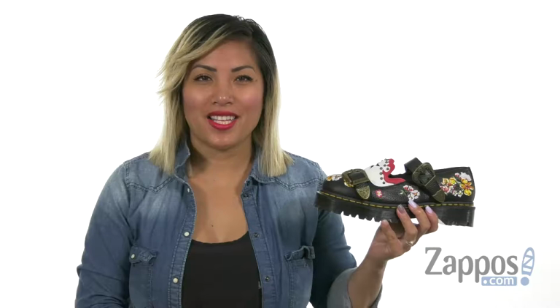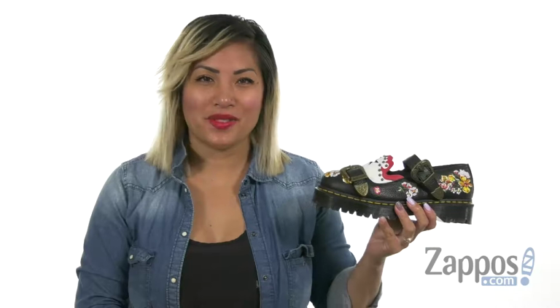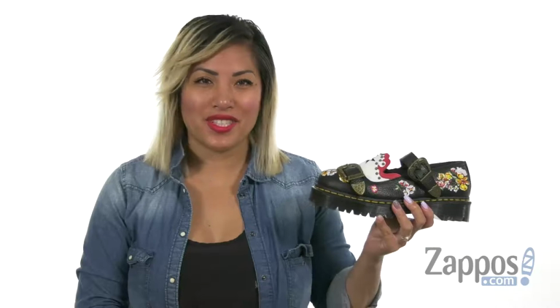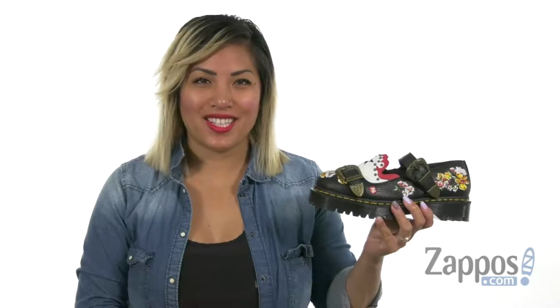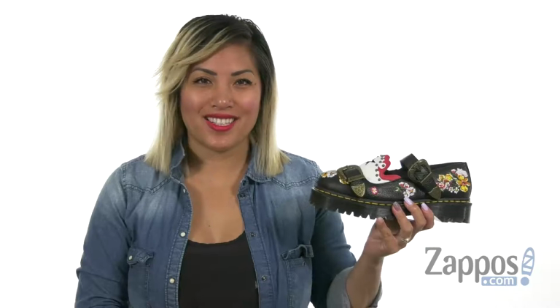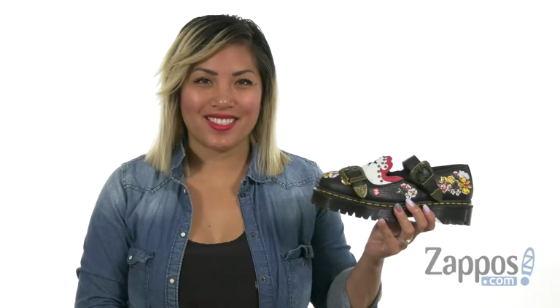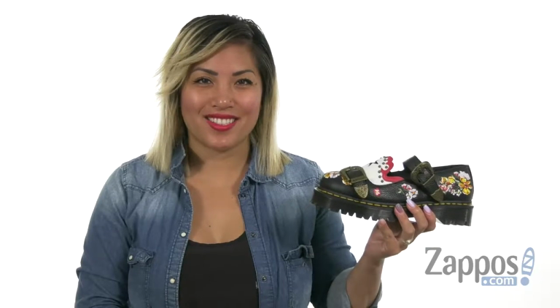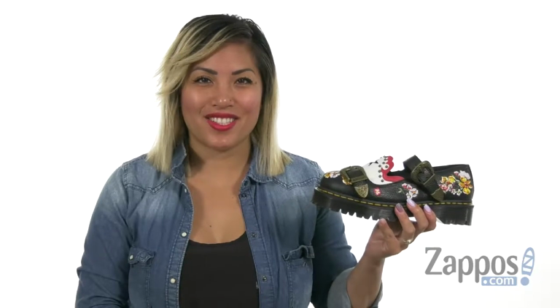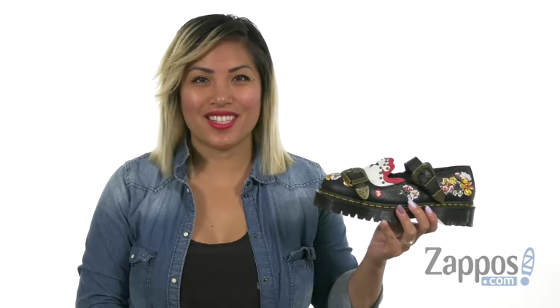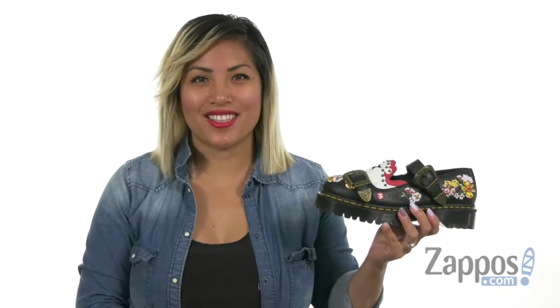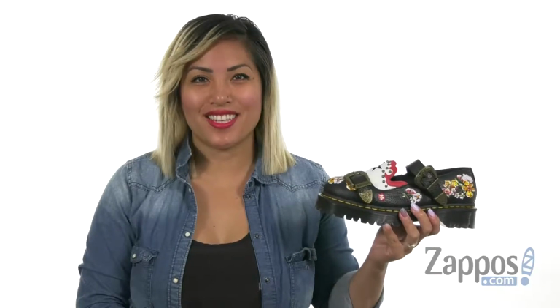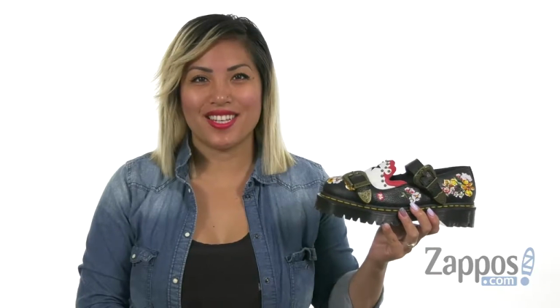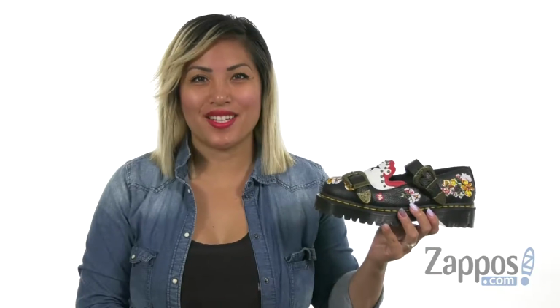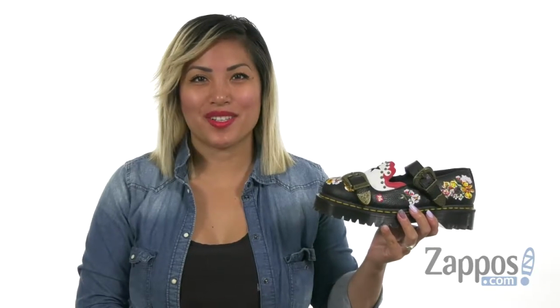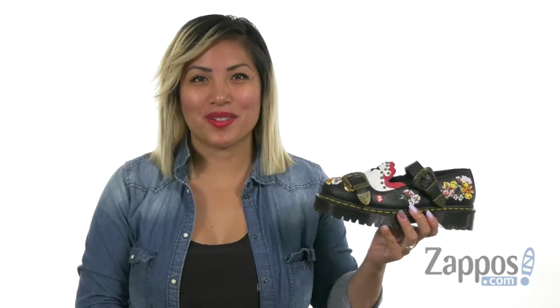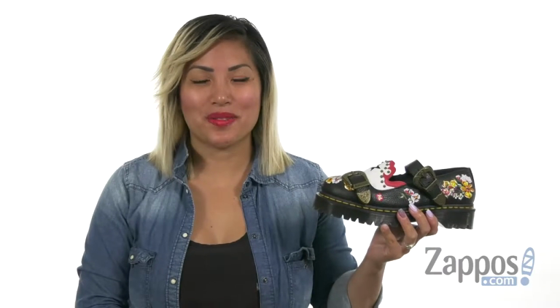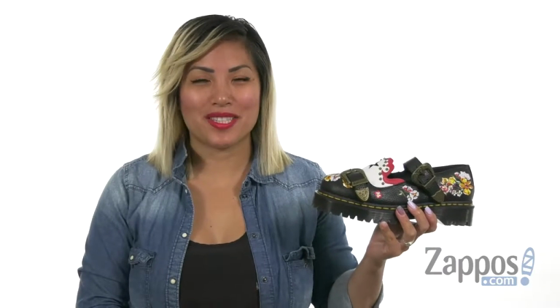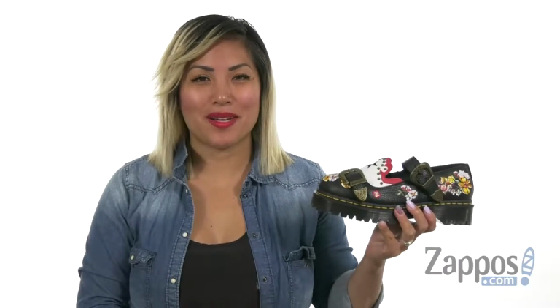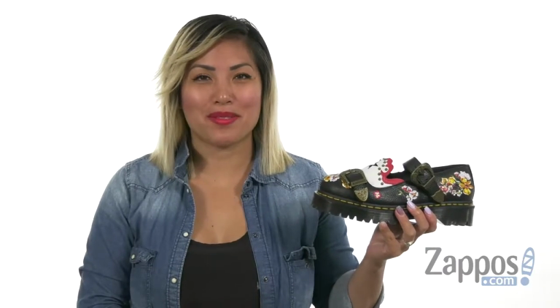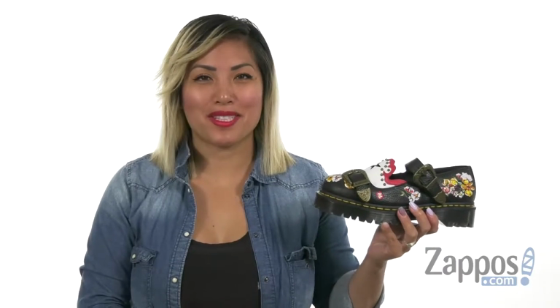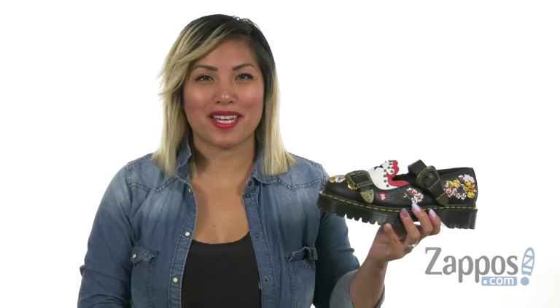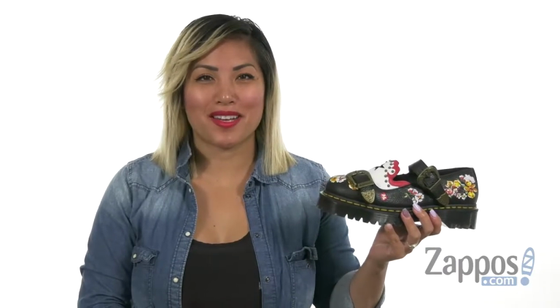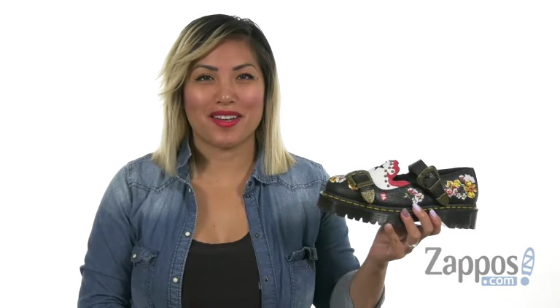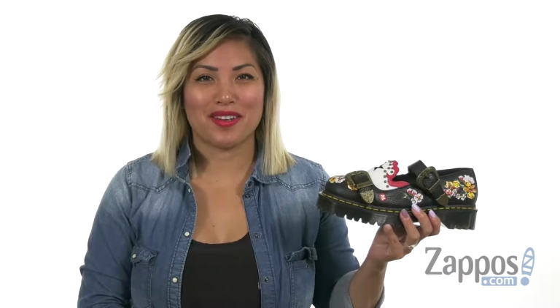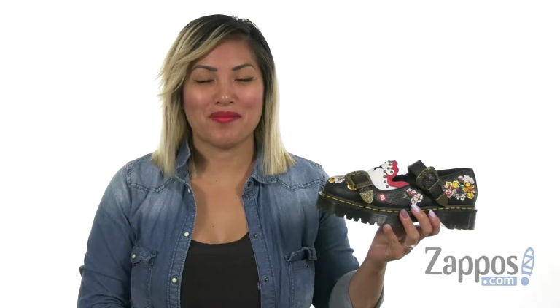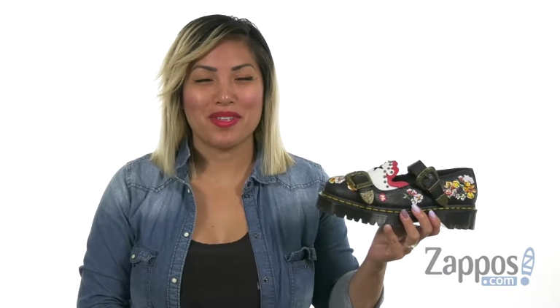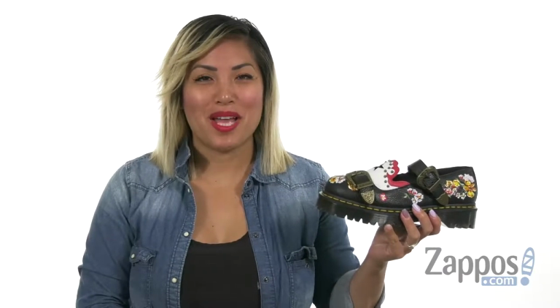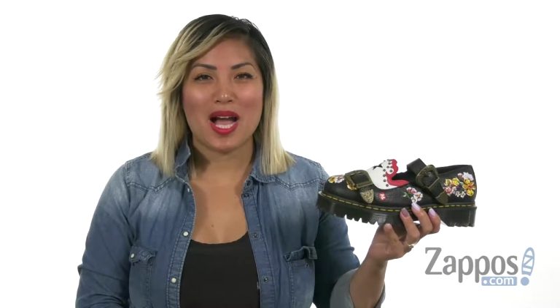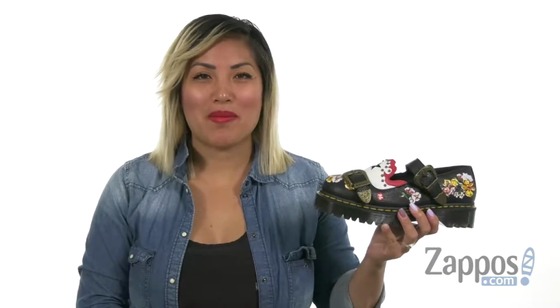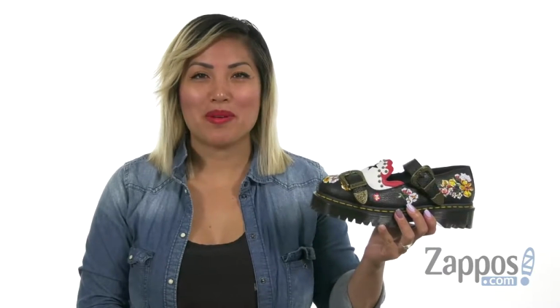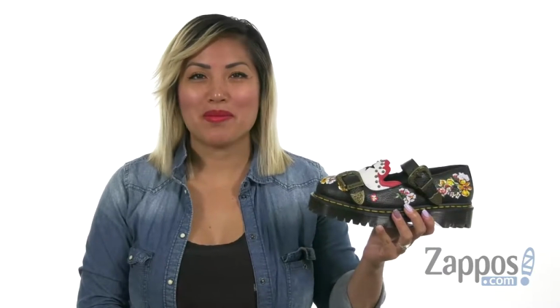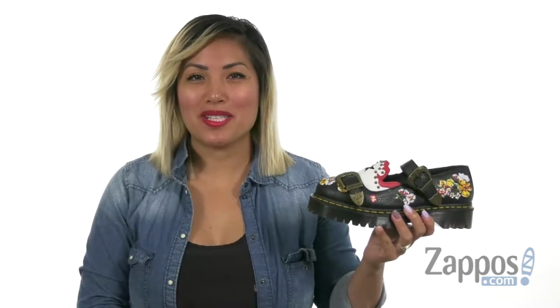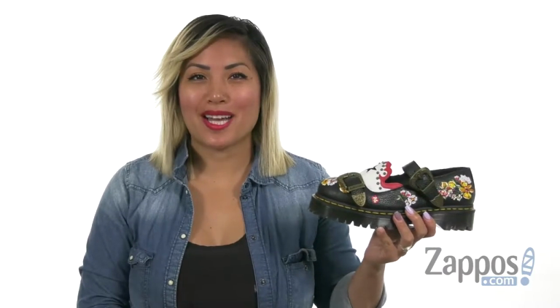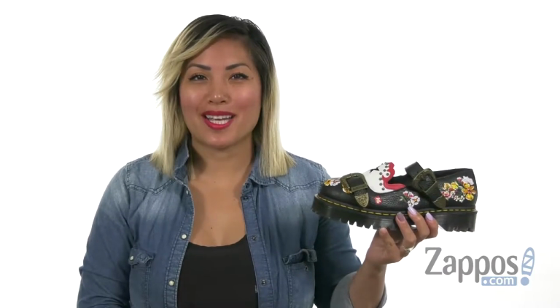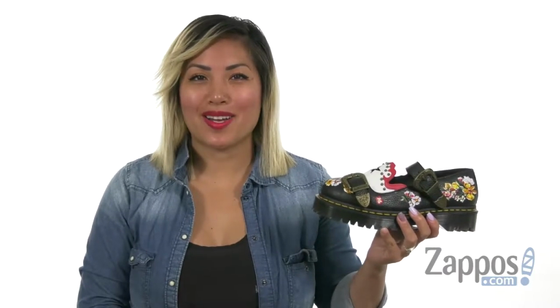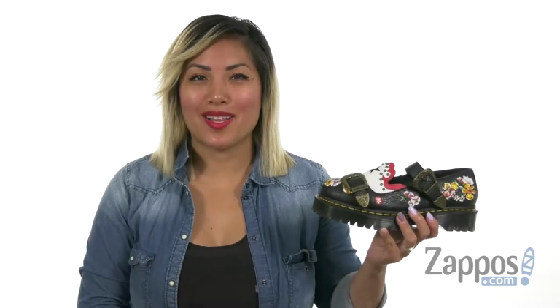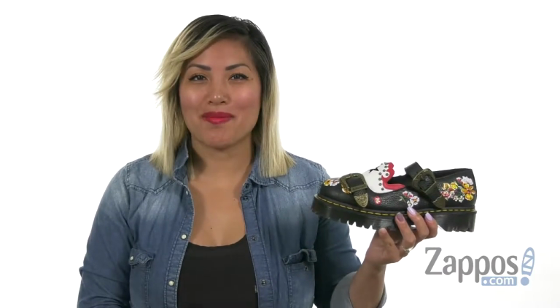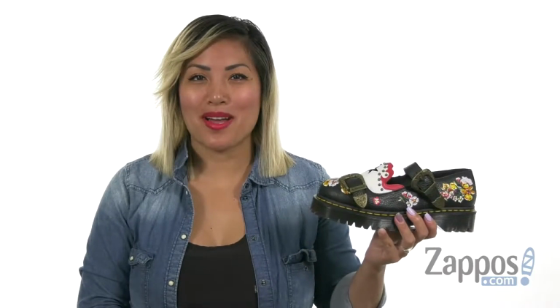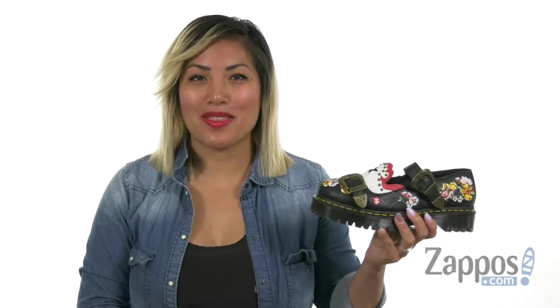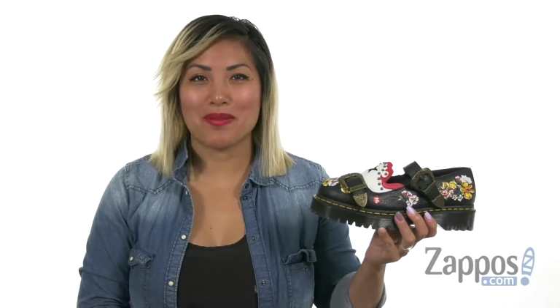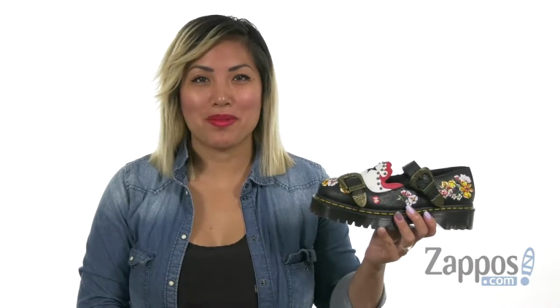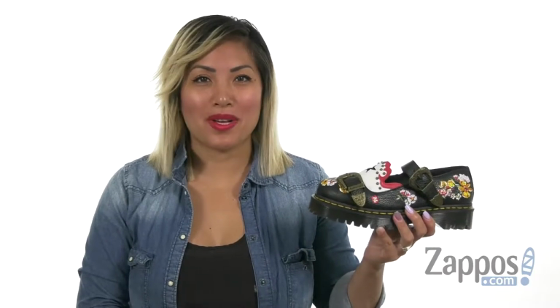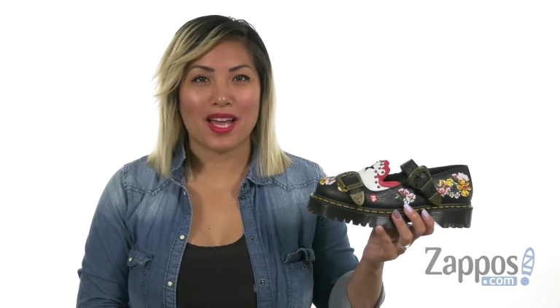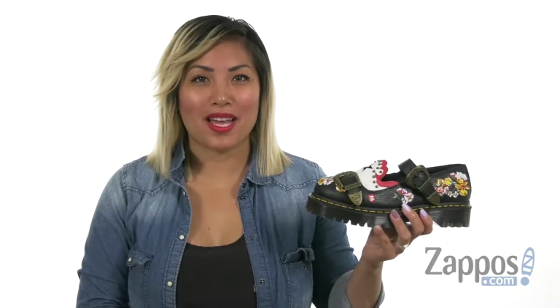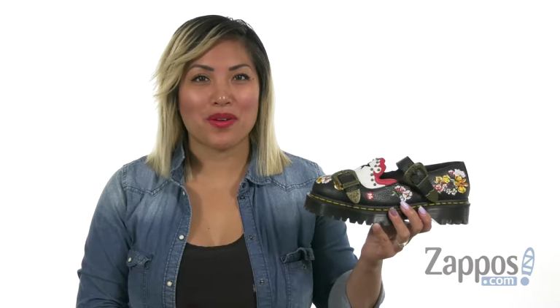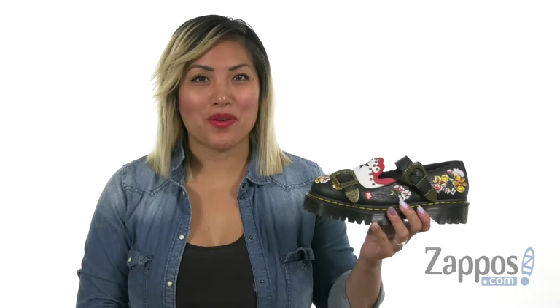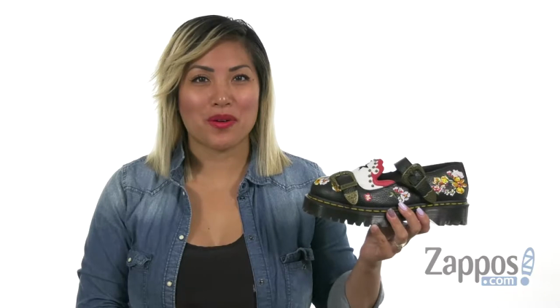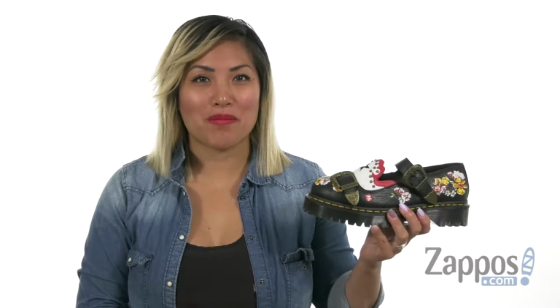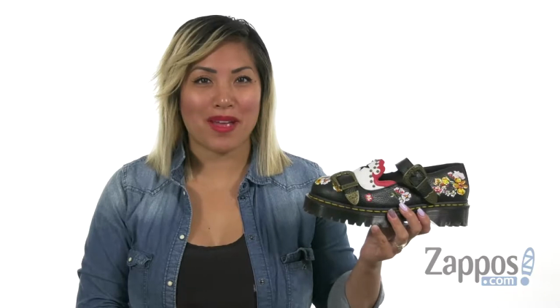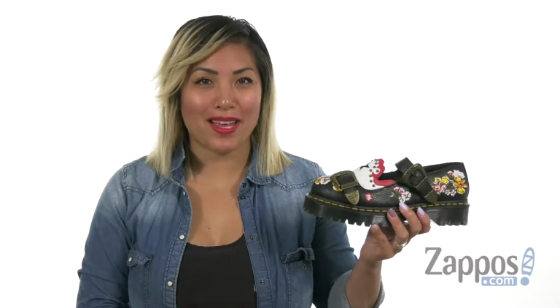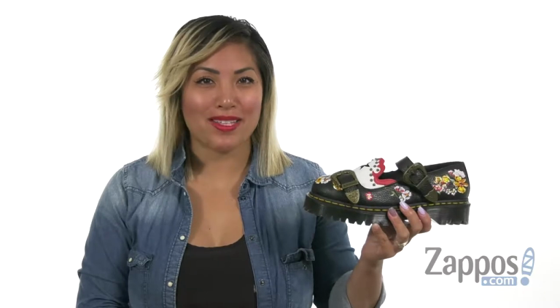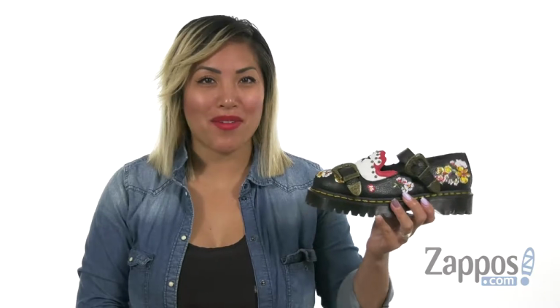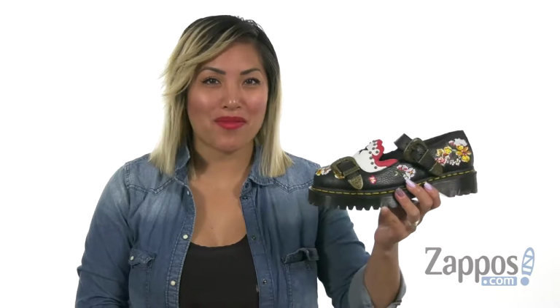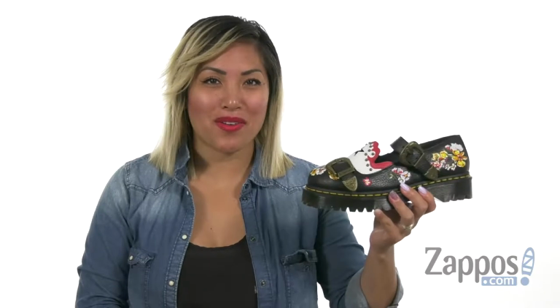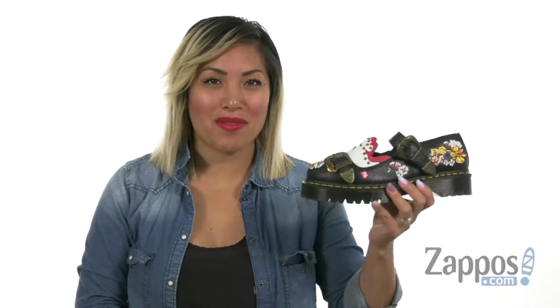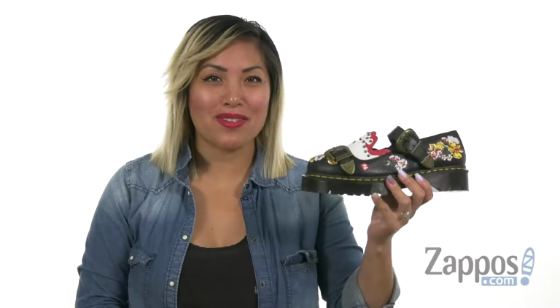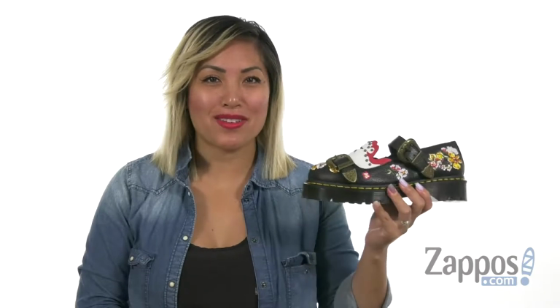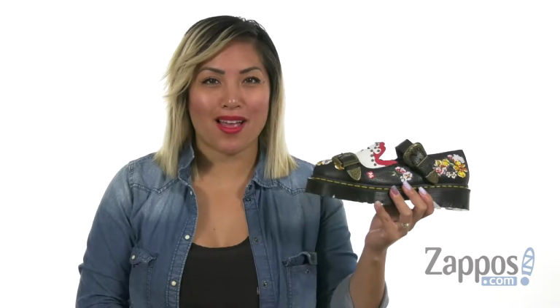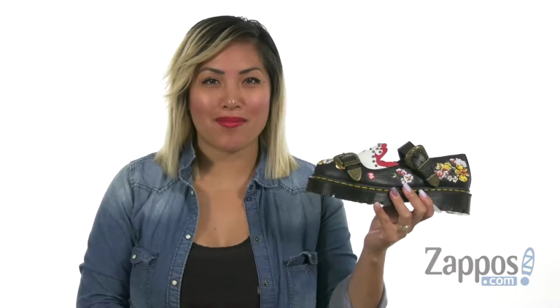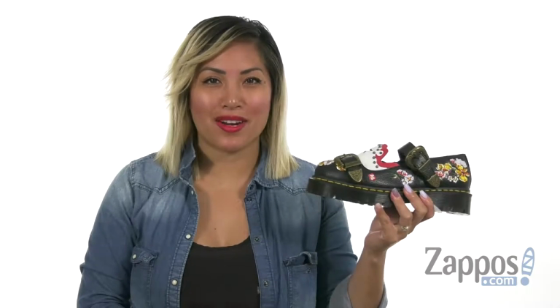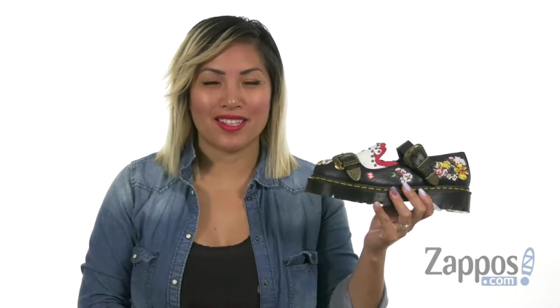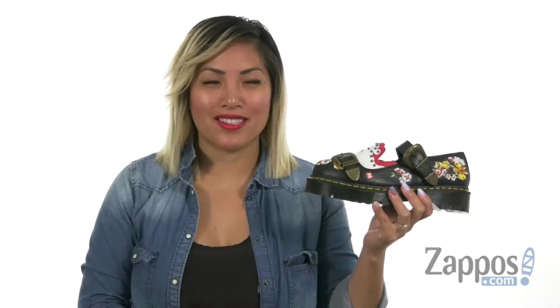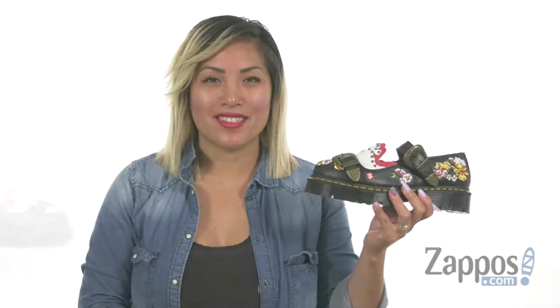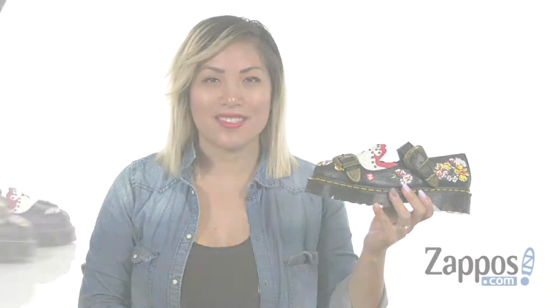Hey Sweet Cheeks, it's Gina Lynn here with Dappos.com. I'm going to be talking all about the Mukai Core Bex from Doc Martens.